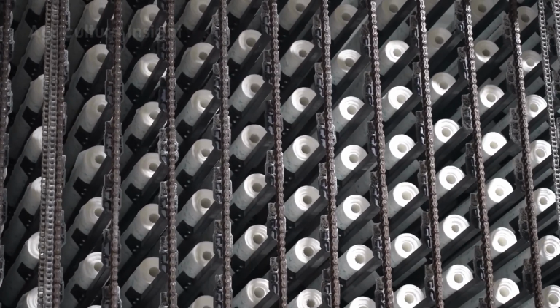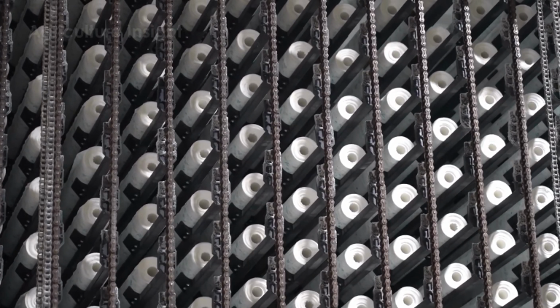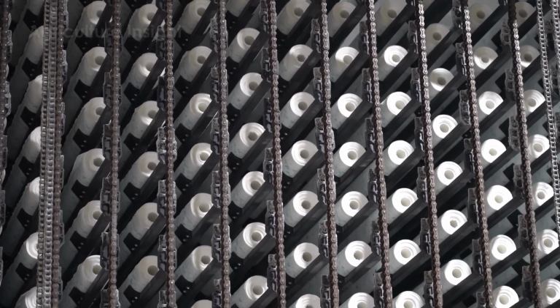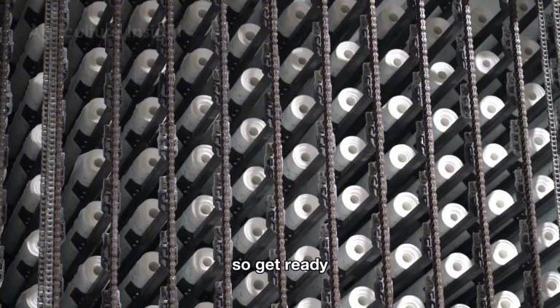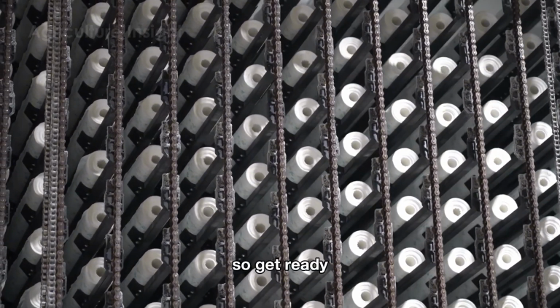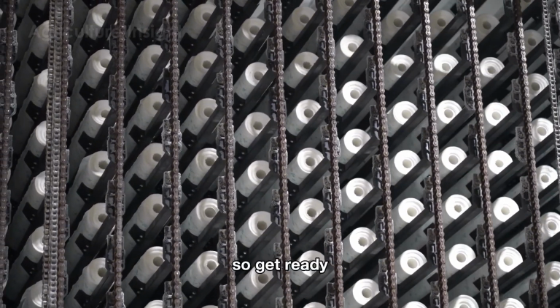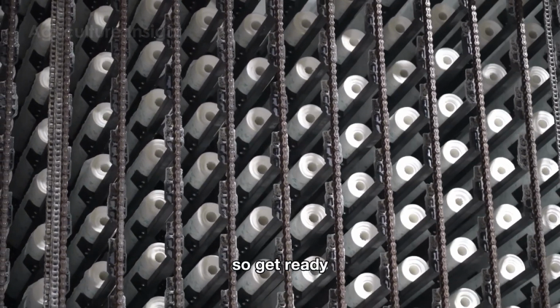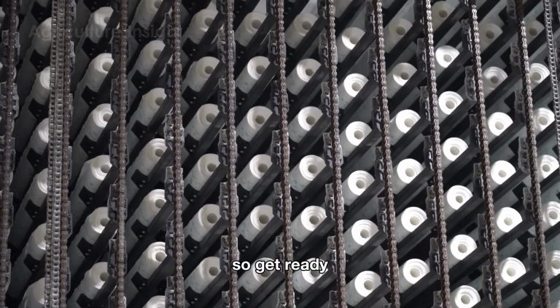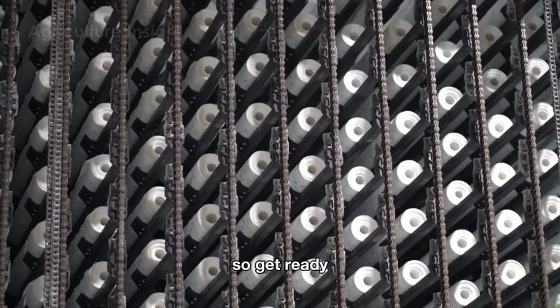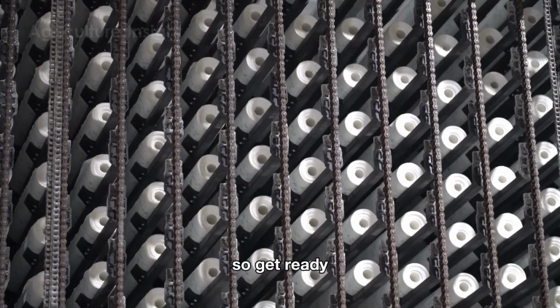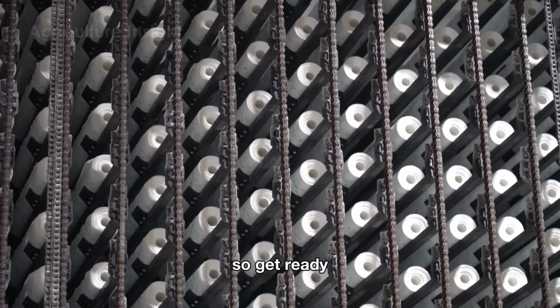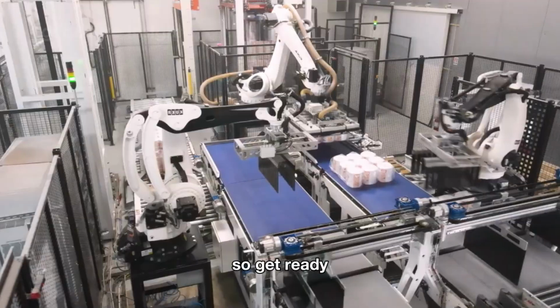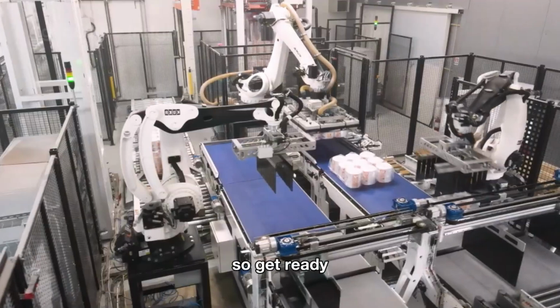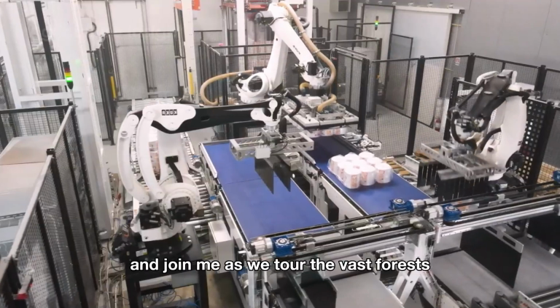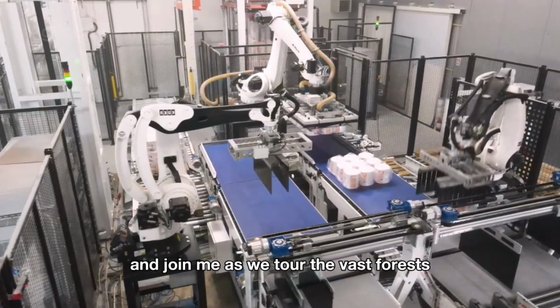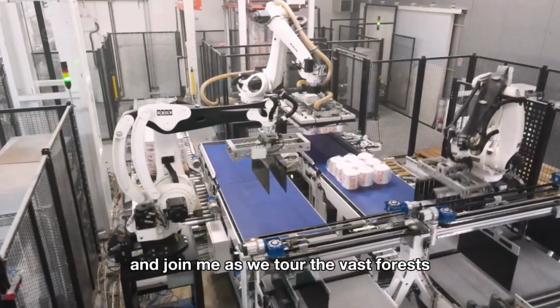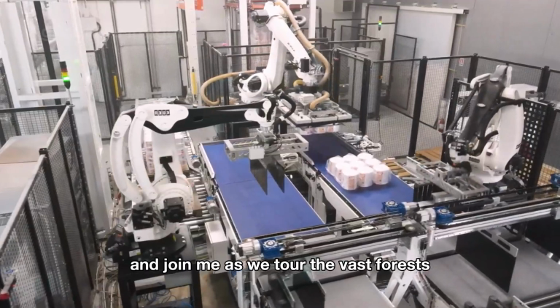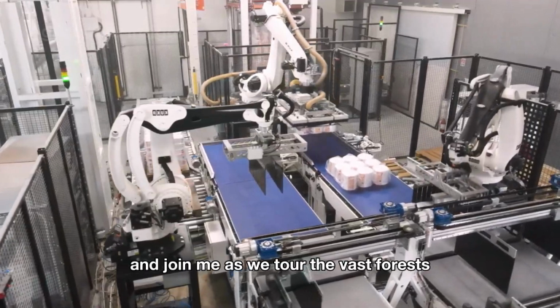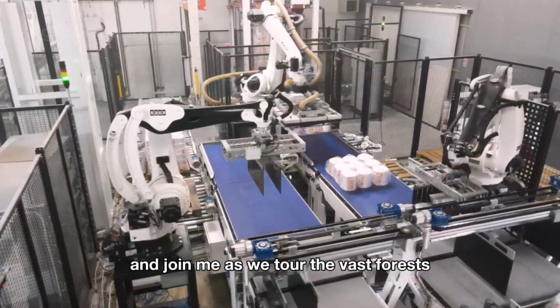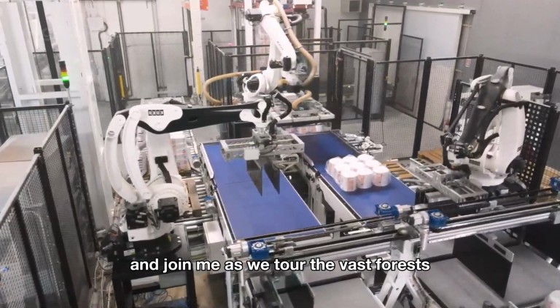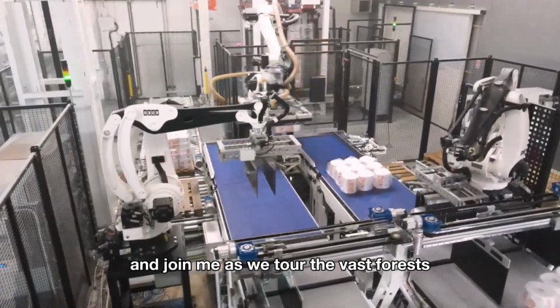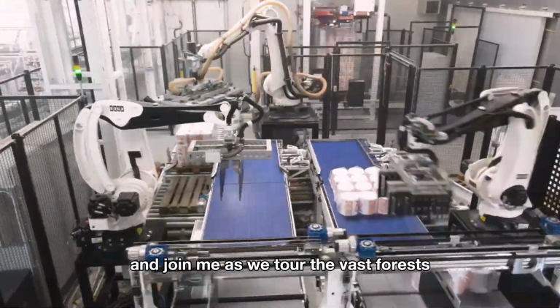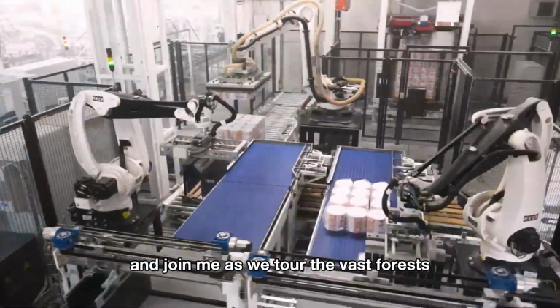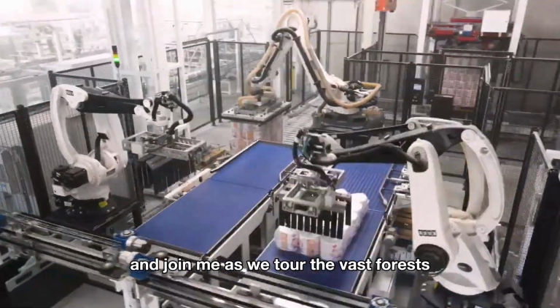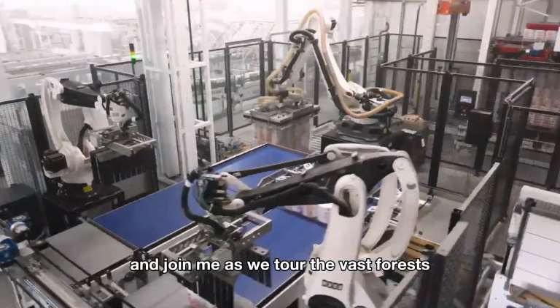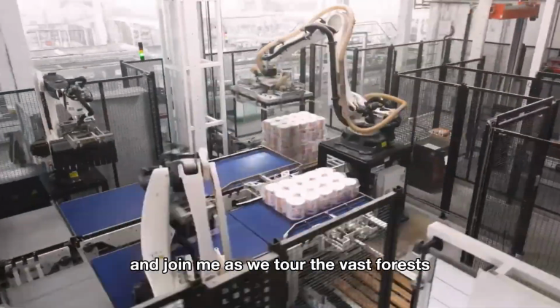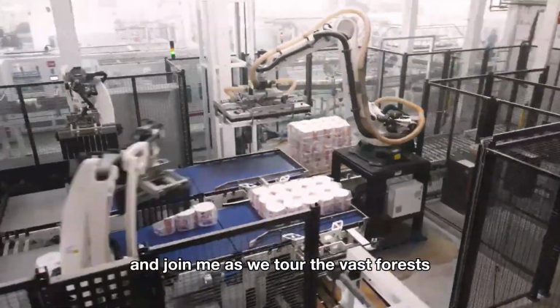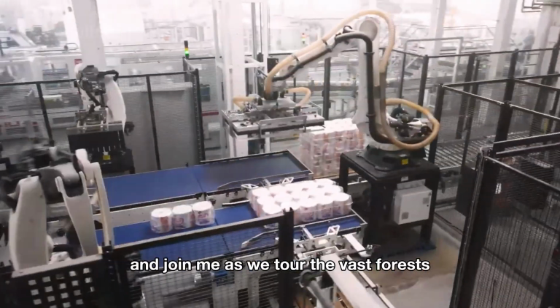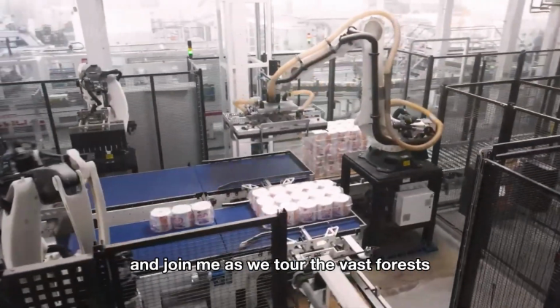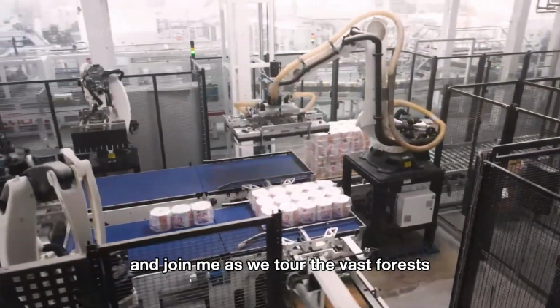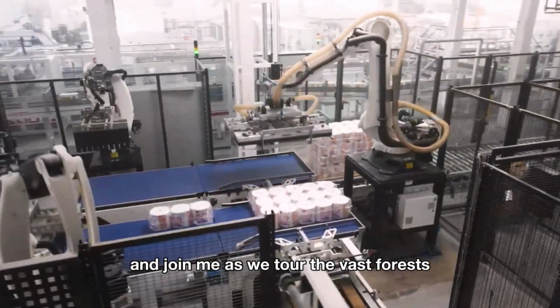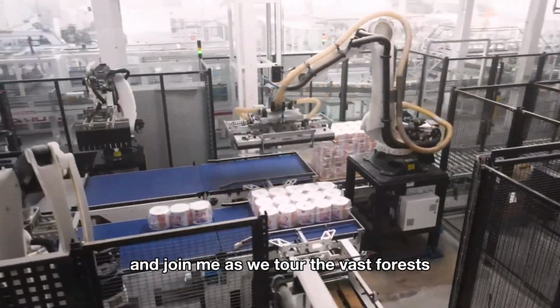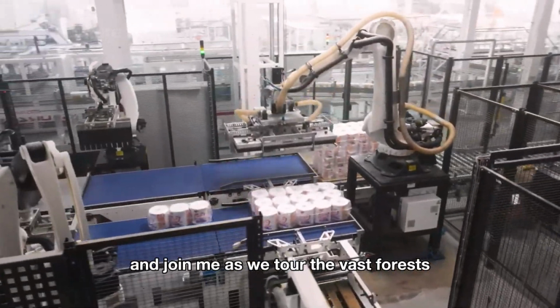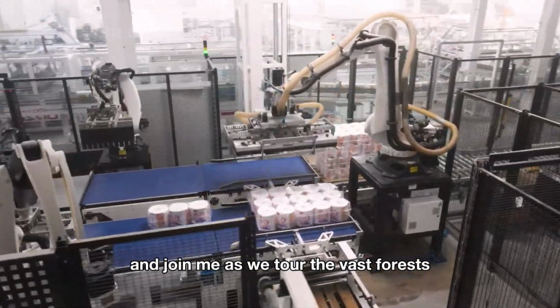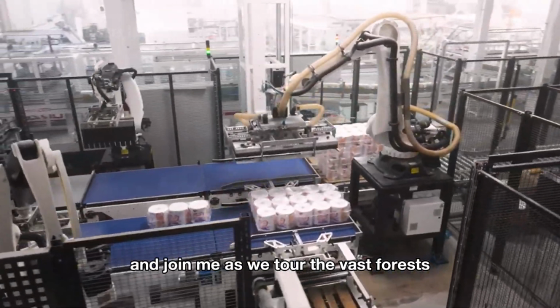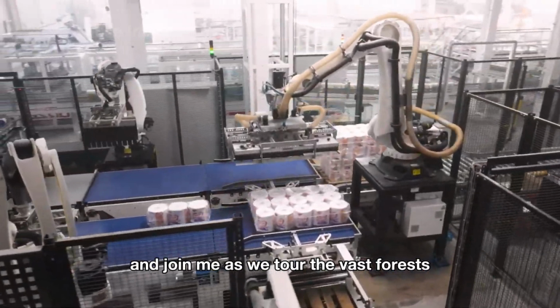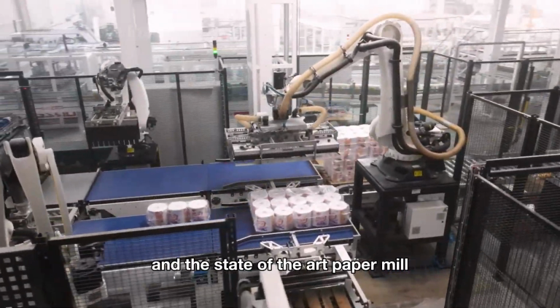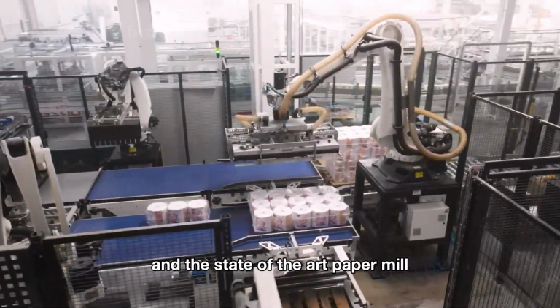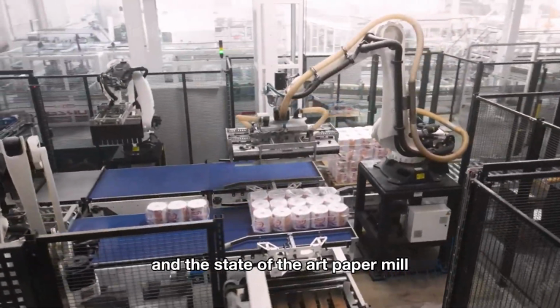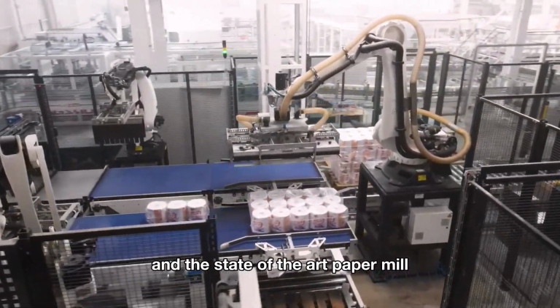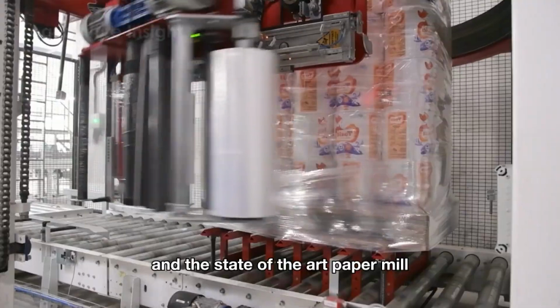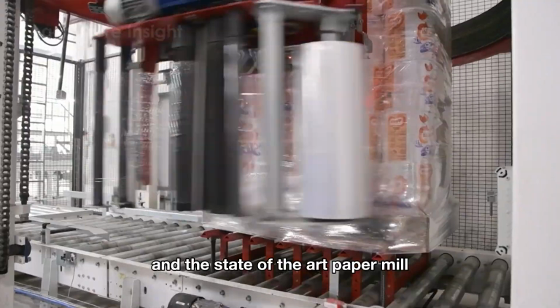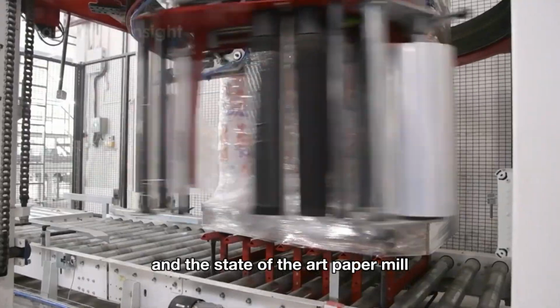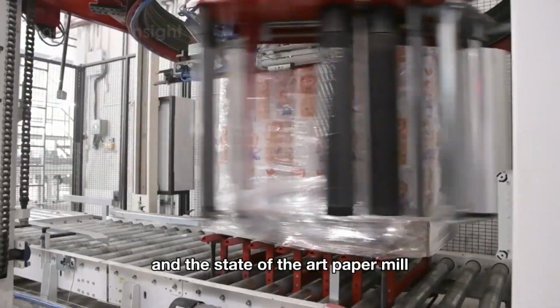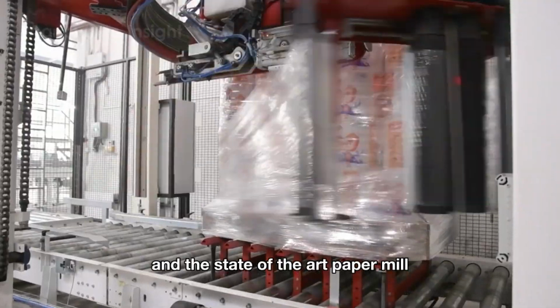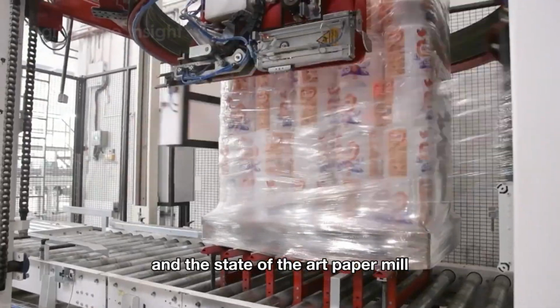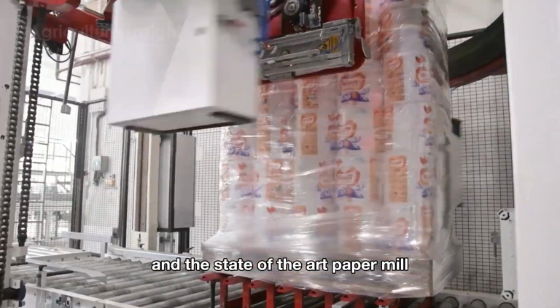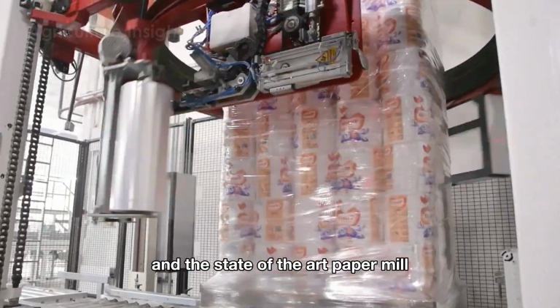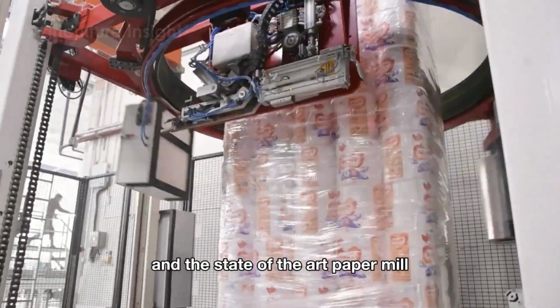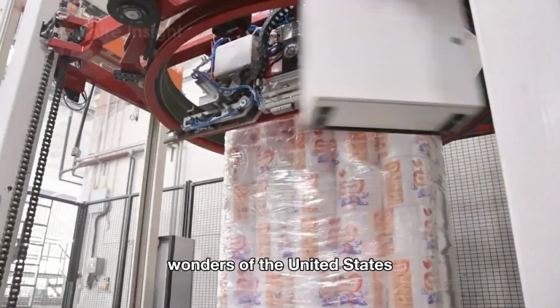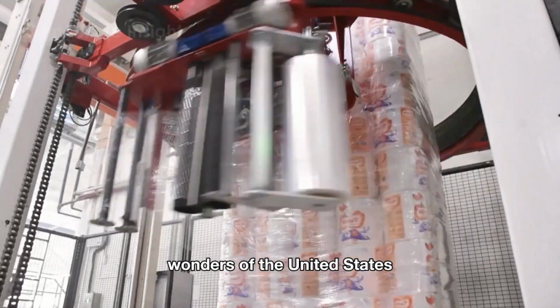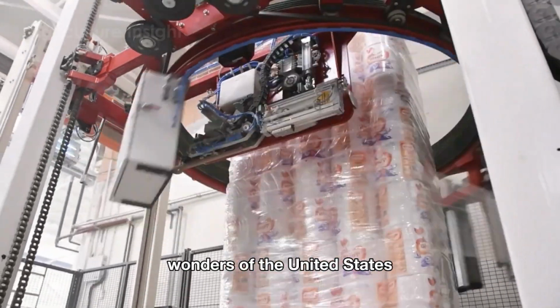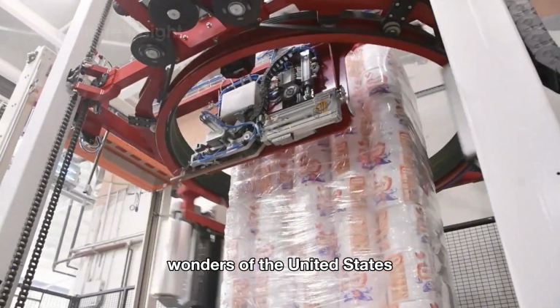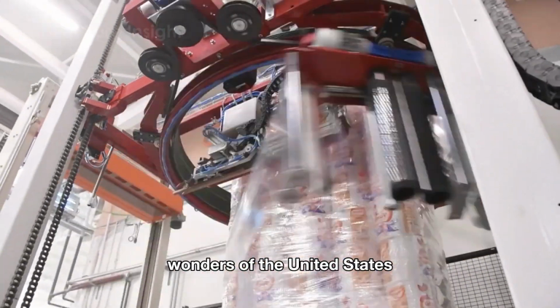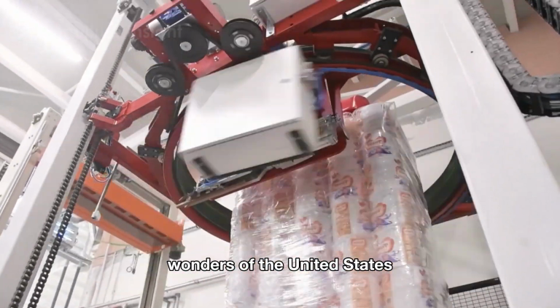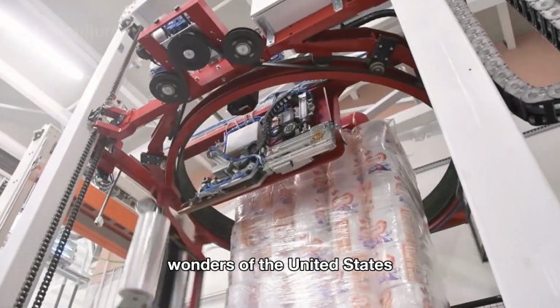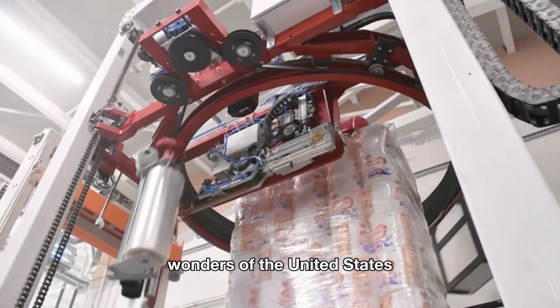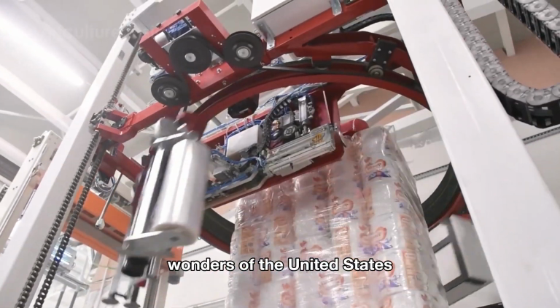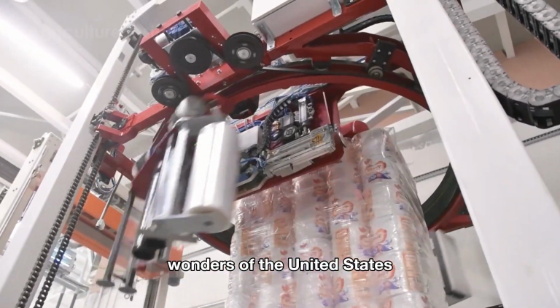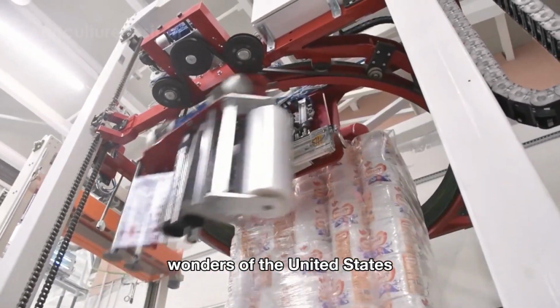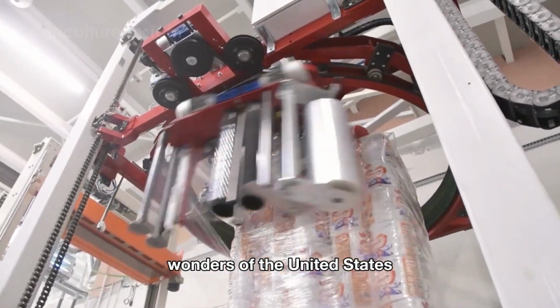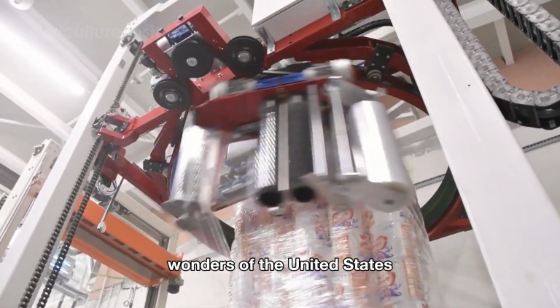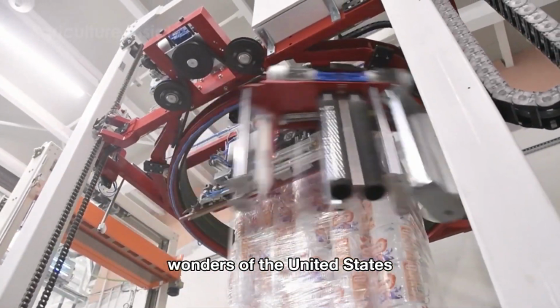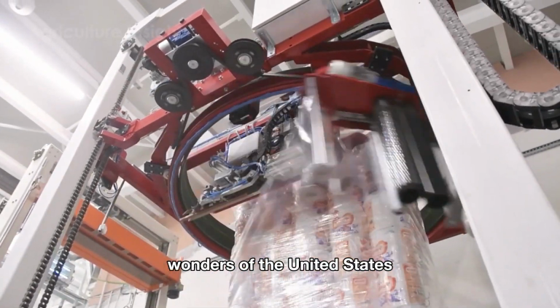Today, let's embark on an extraordinary journey as we delve into the entire process of revolutionary wood harvesting and advanced paper production that has positioned Americans as global leaders in wood production and paper manufacturing — a technical marvel of human ingenuity that creates one of the most indispensable products in our everyday lives: toilet paper.